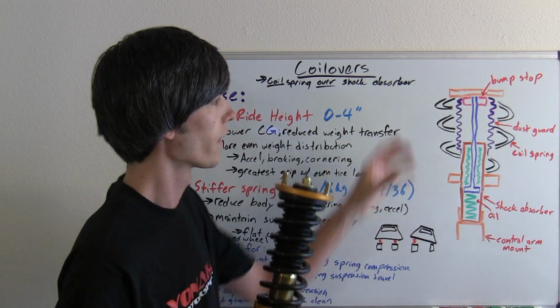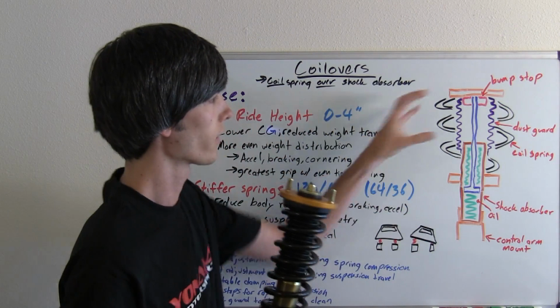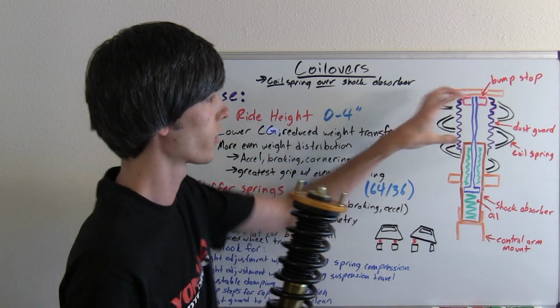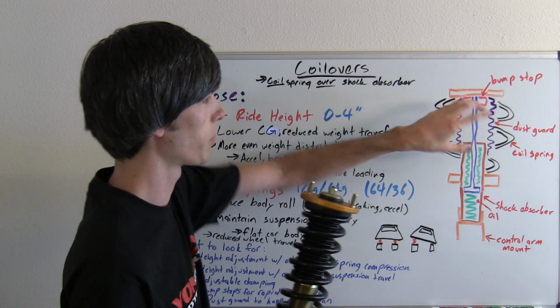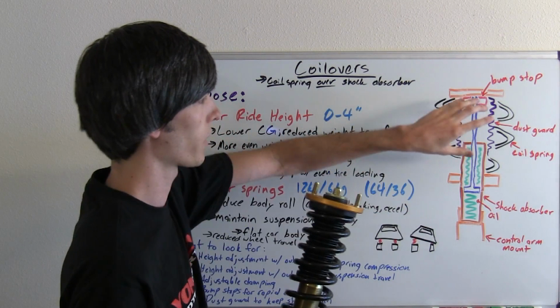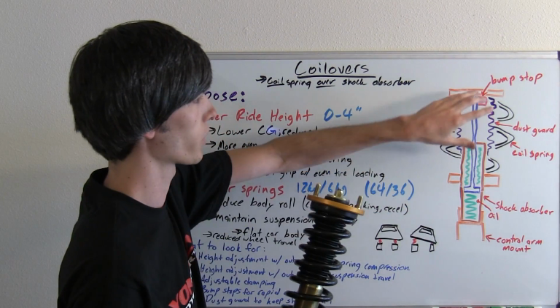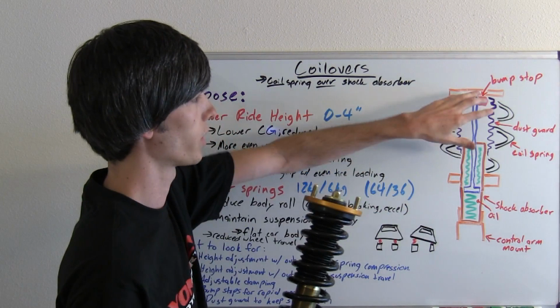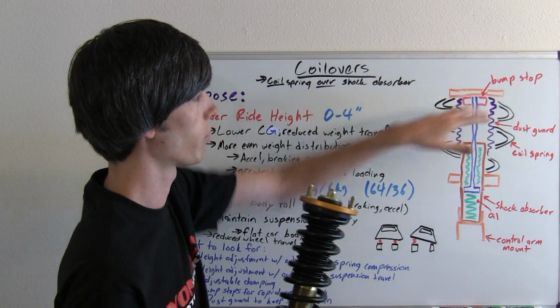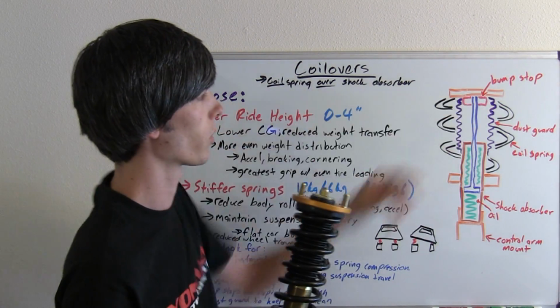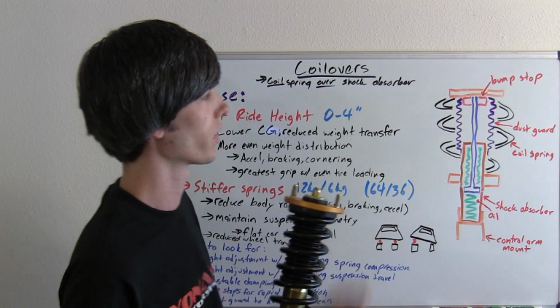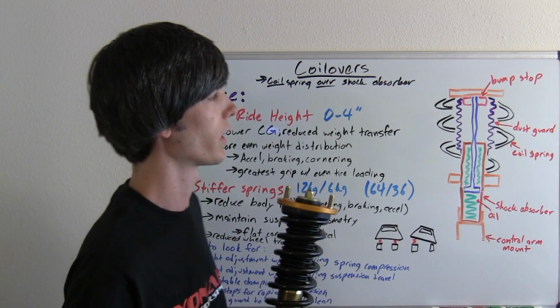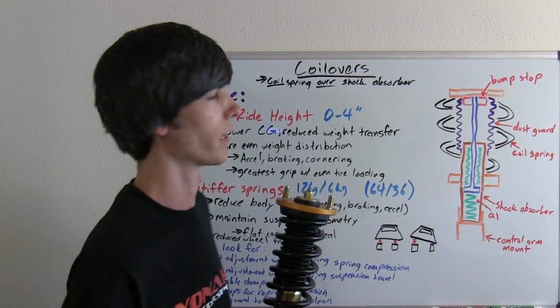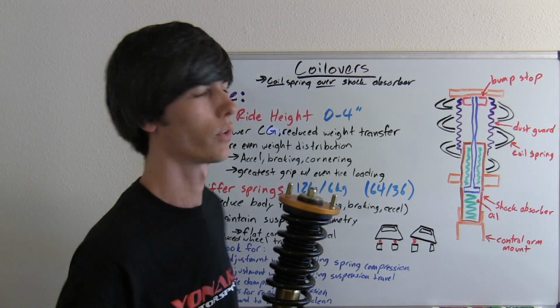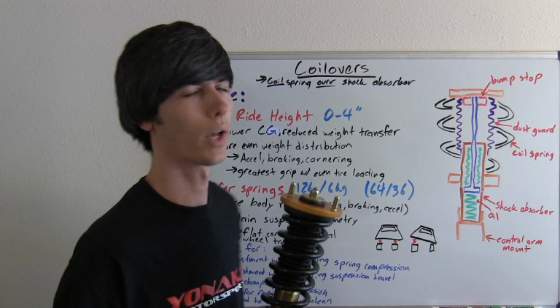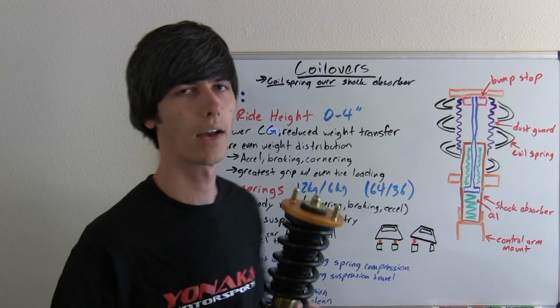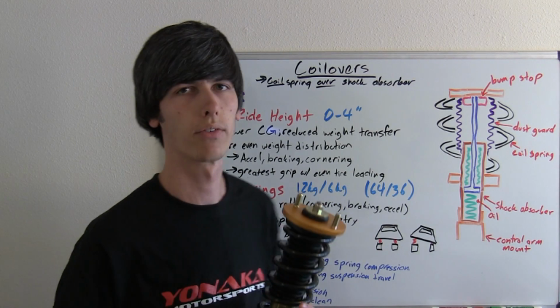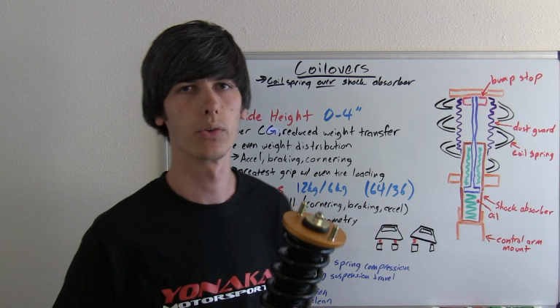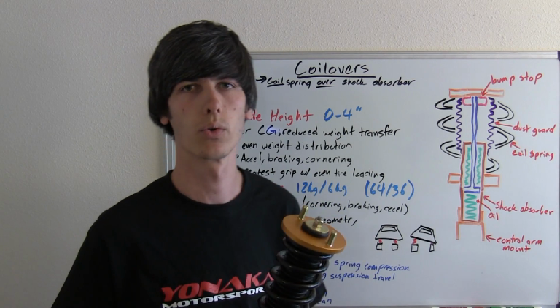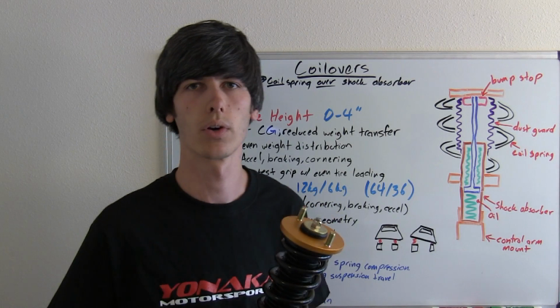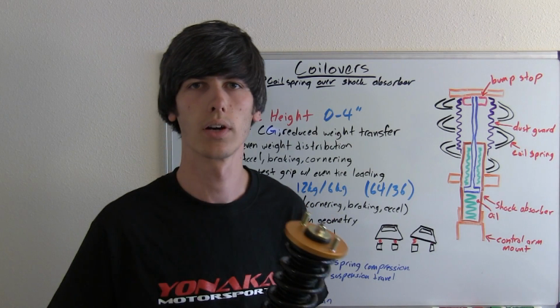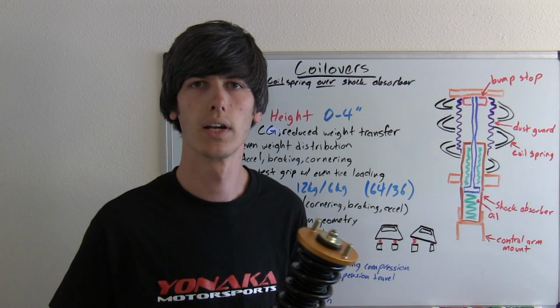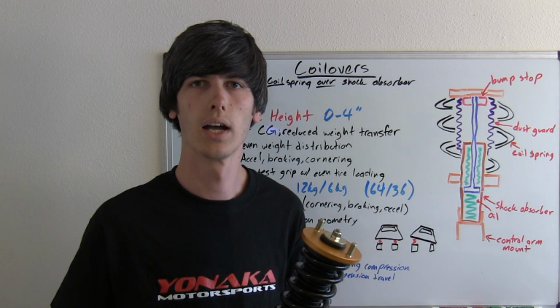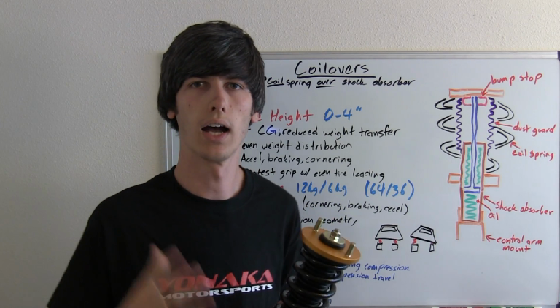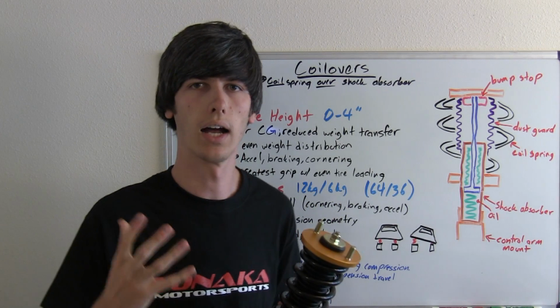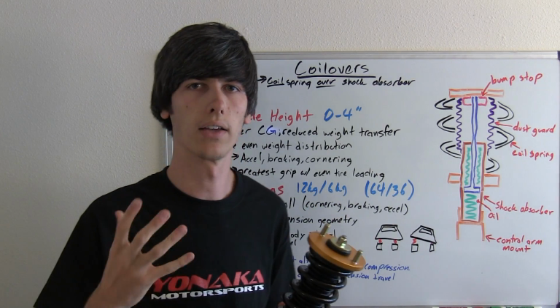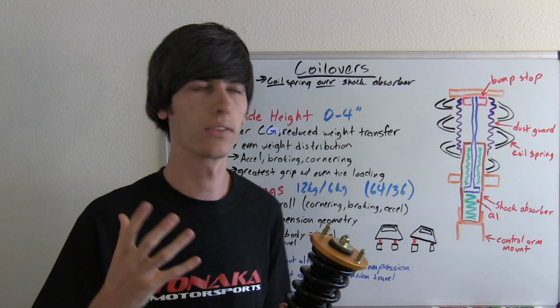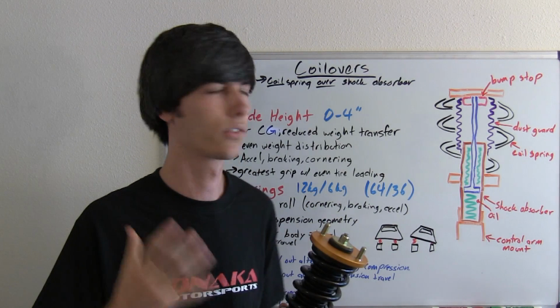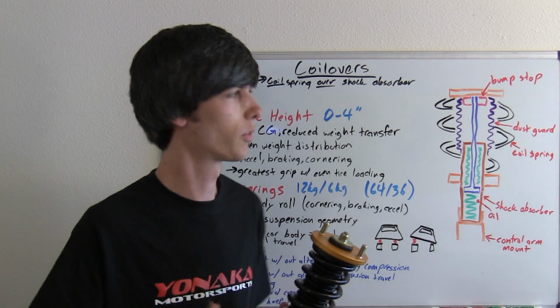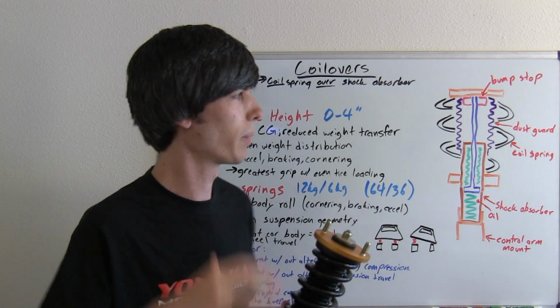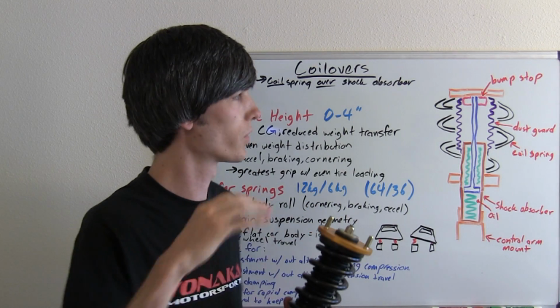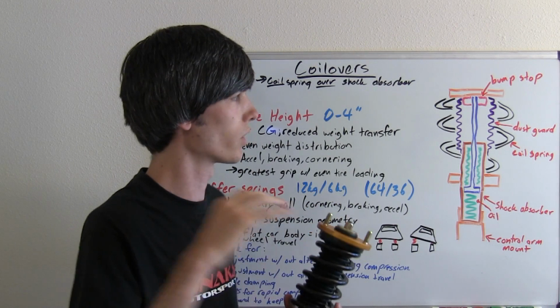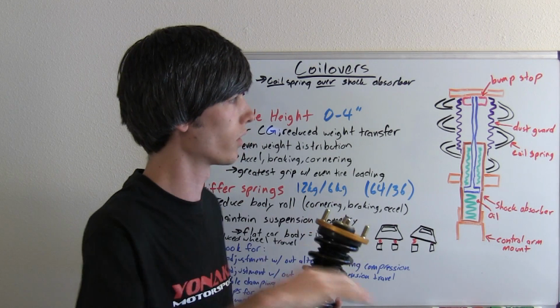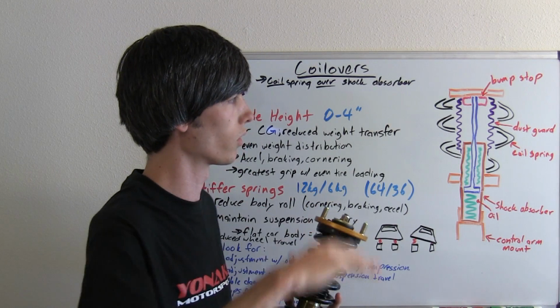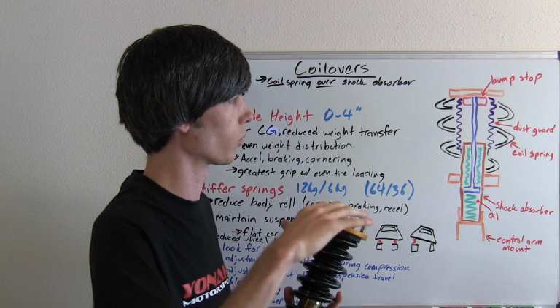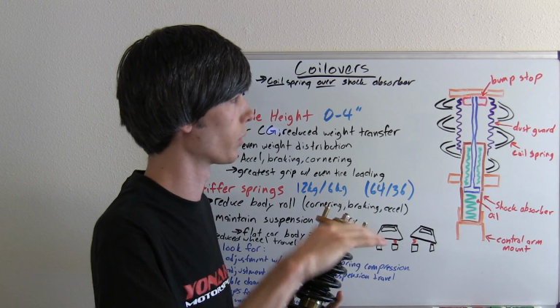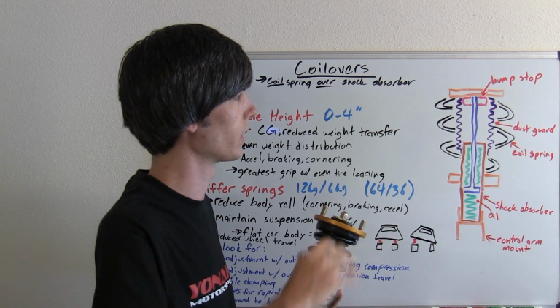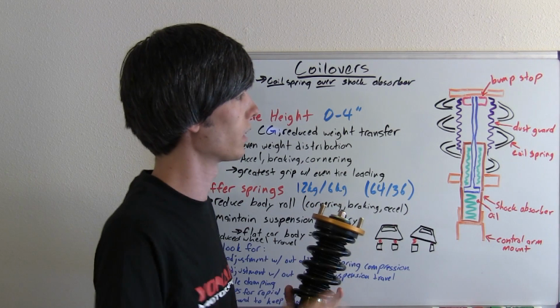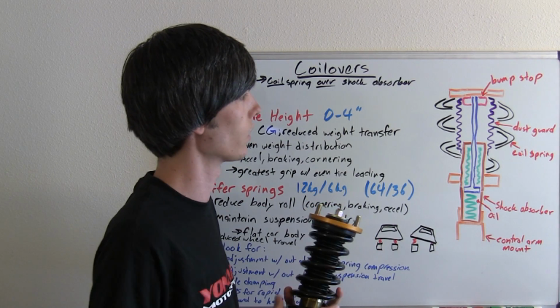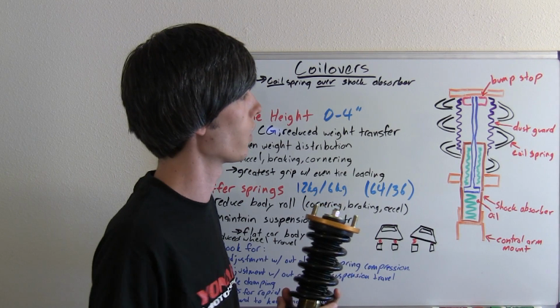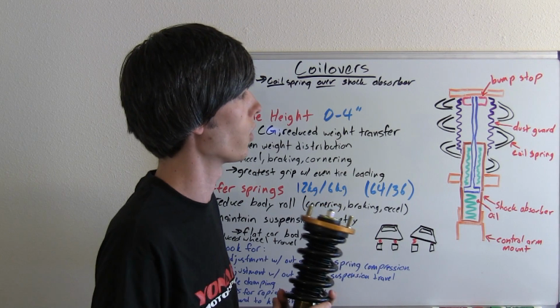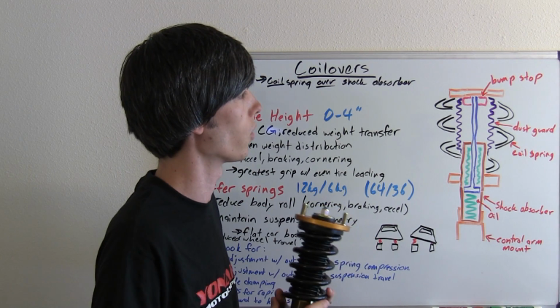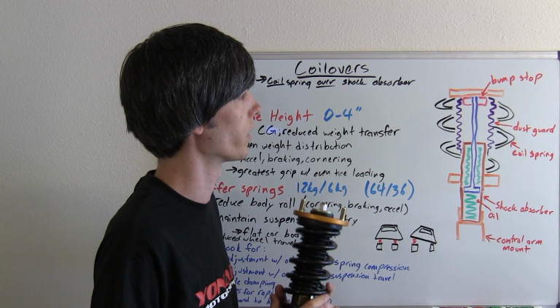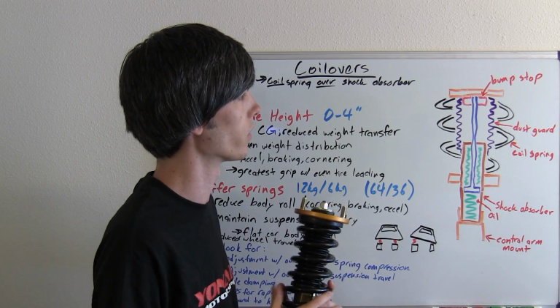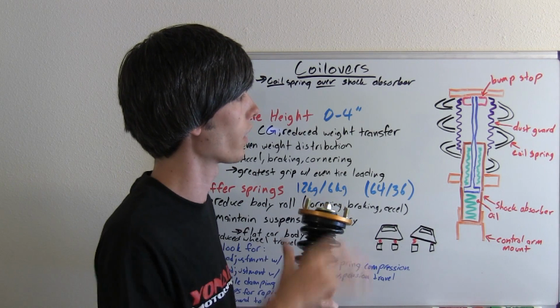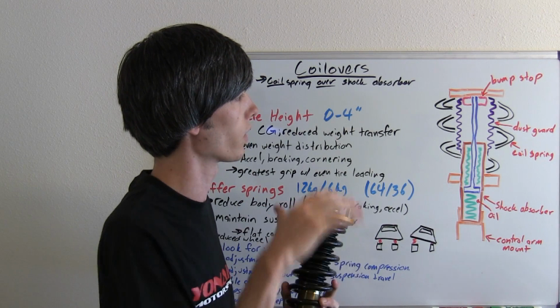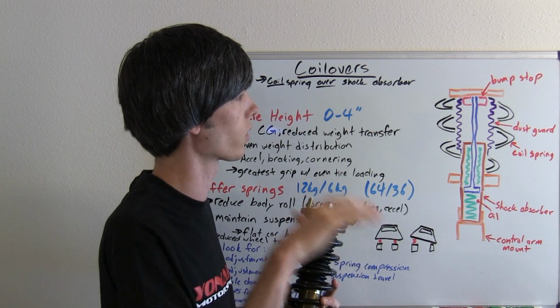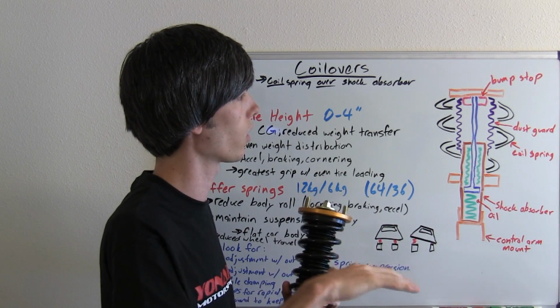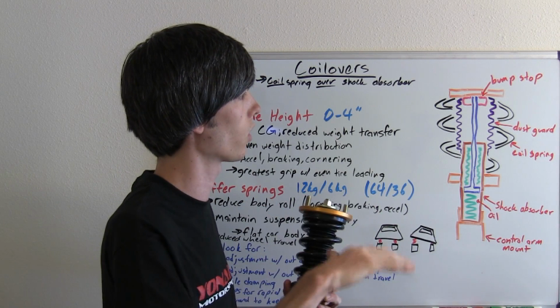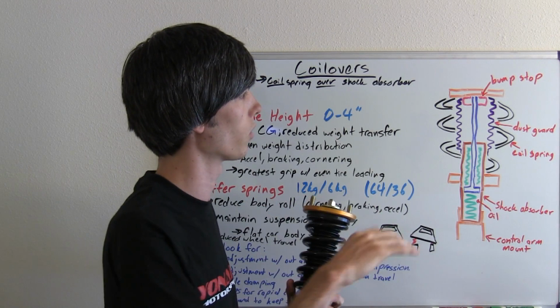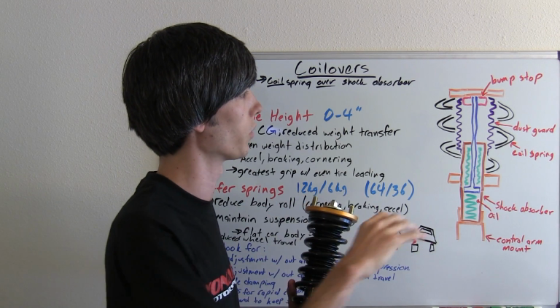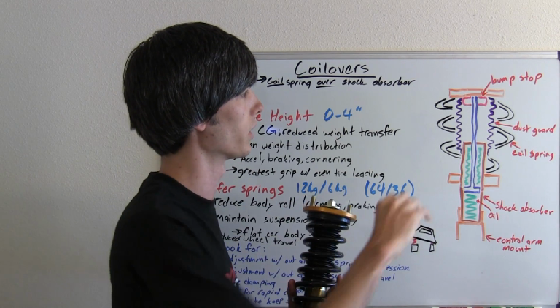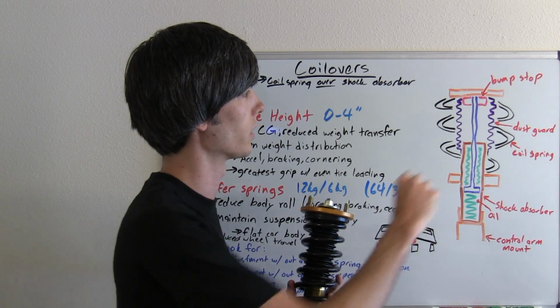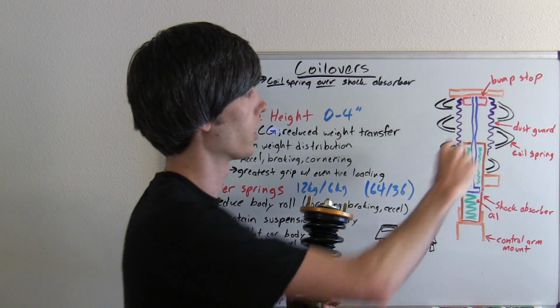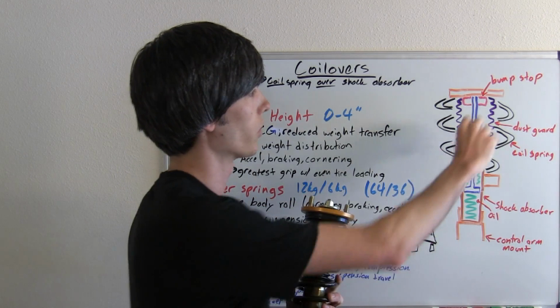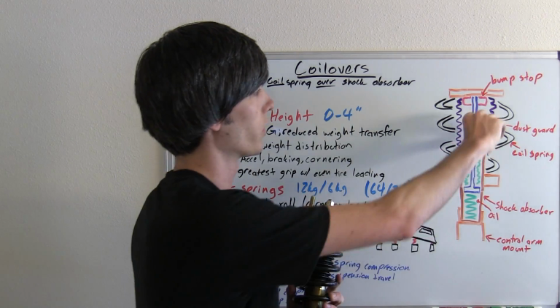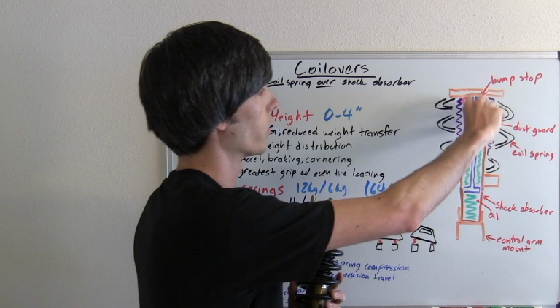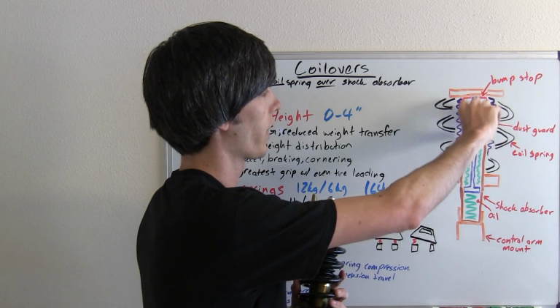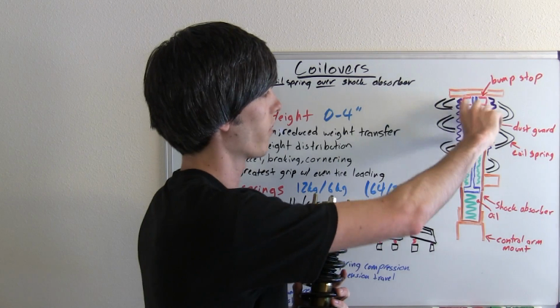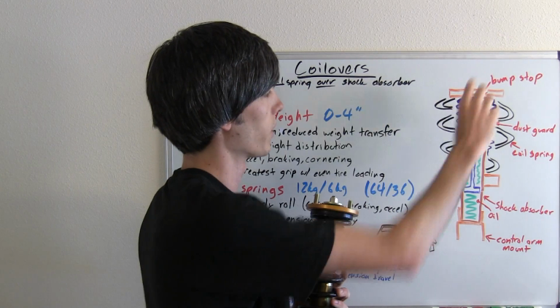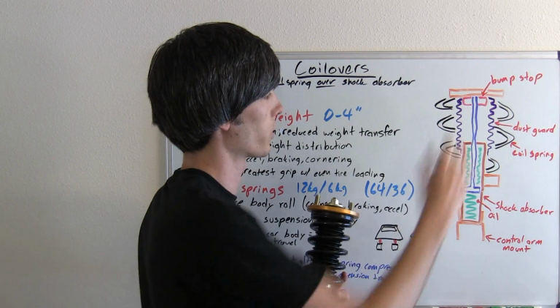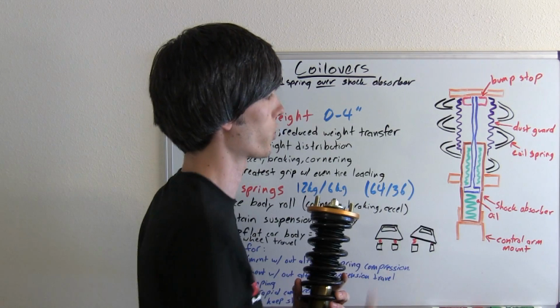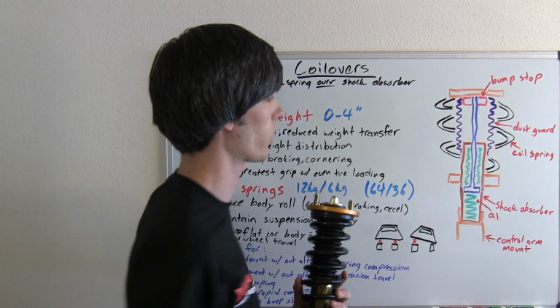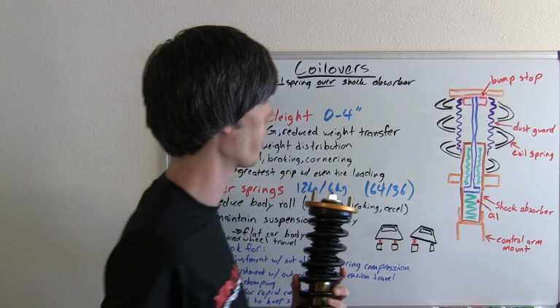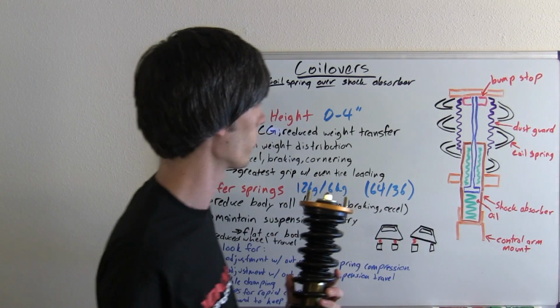That's especially important if you have your suspension really low and your car really low, so you don't have much travel.